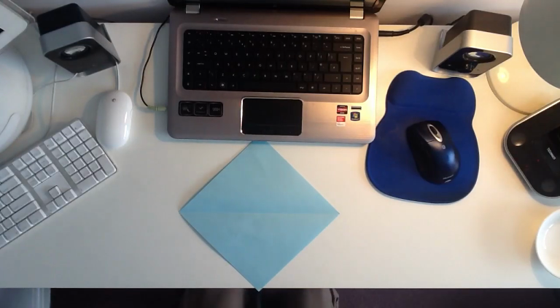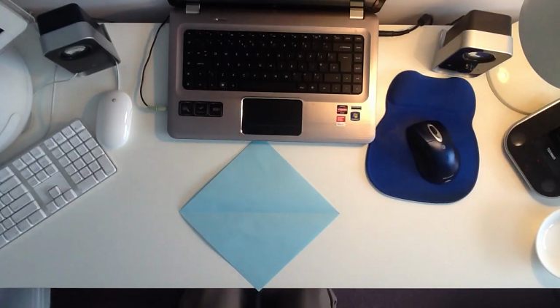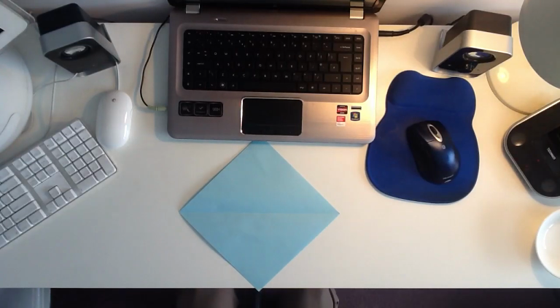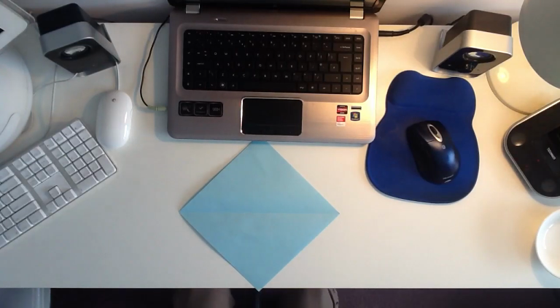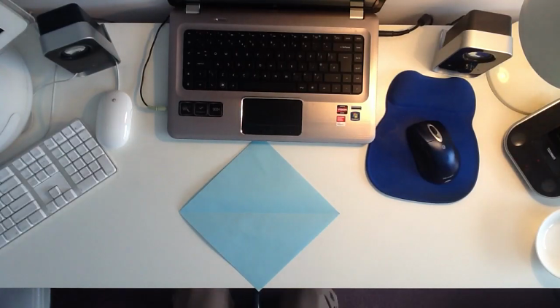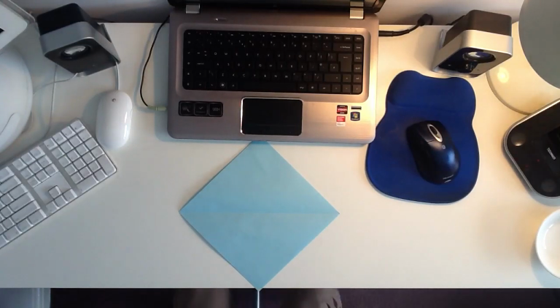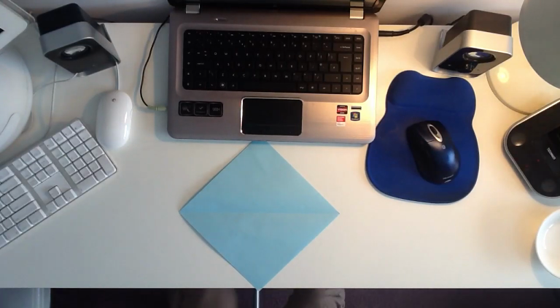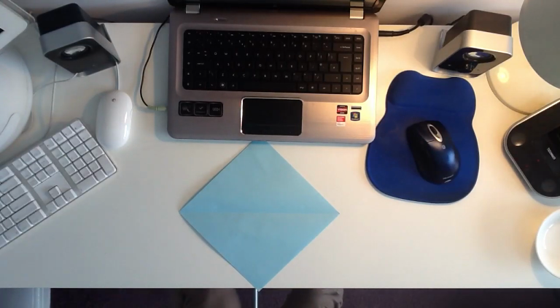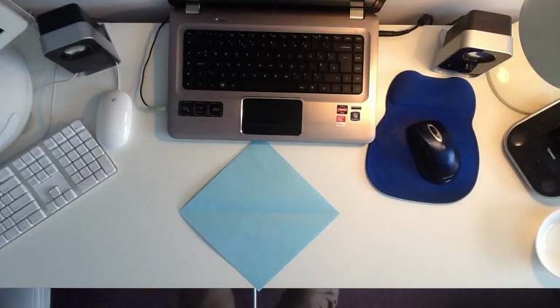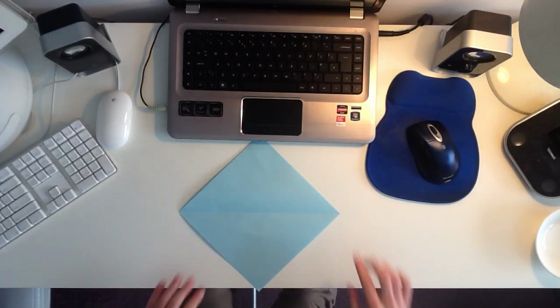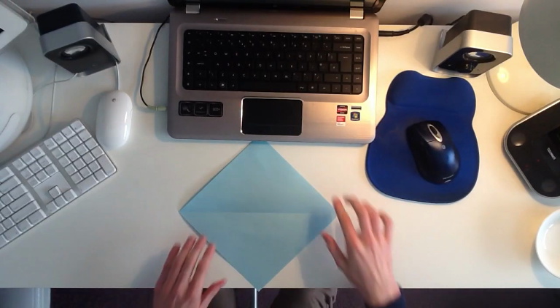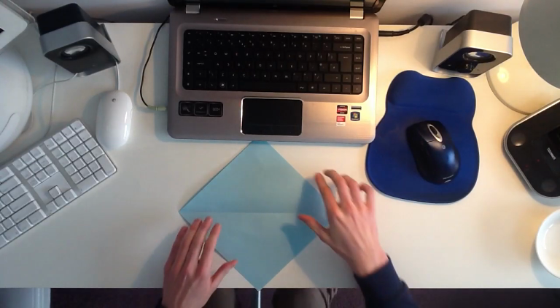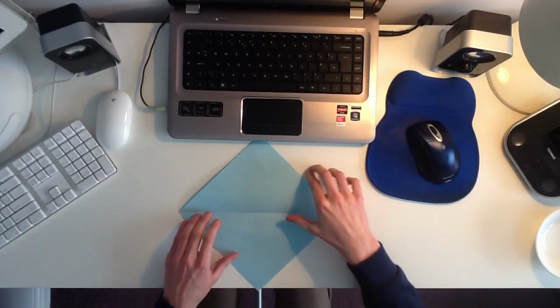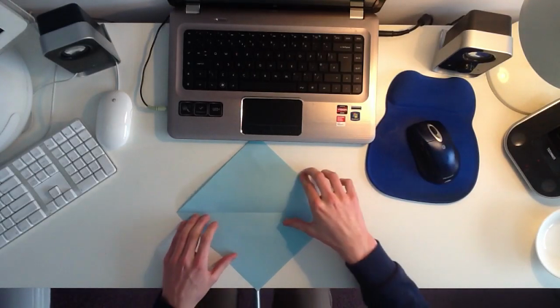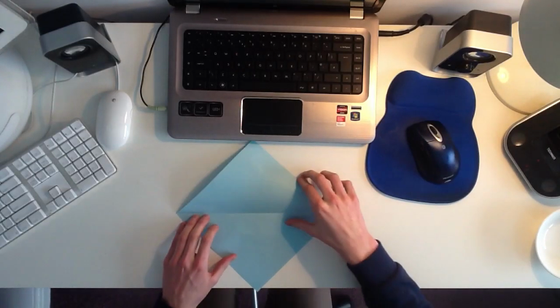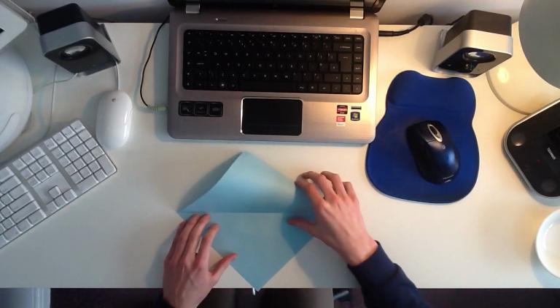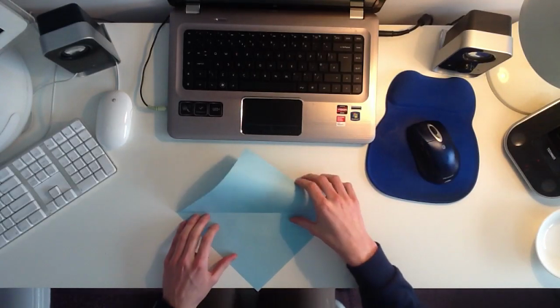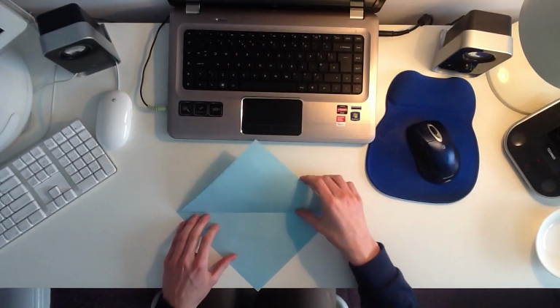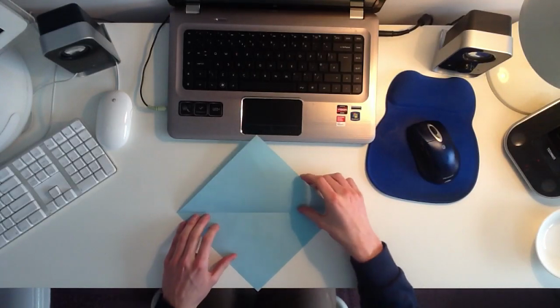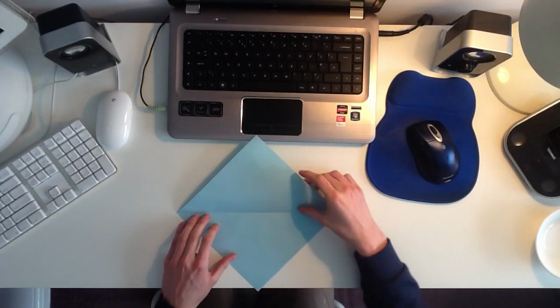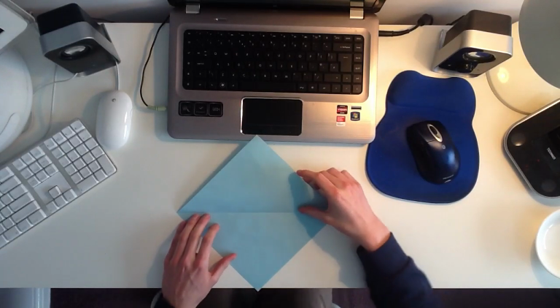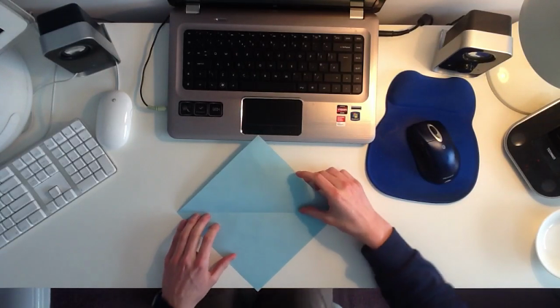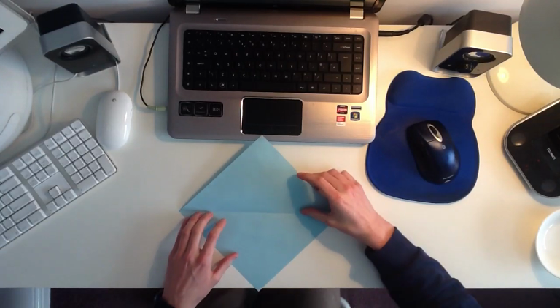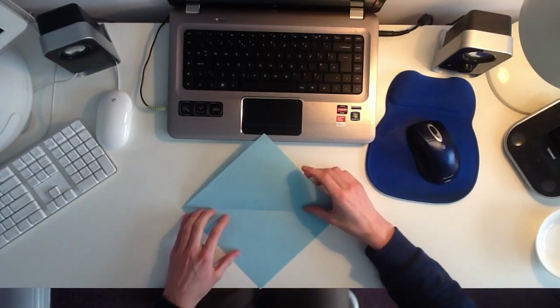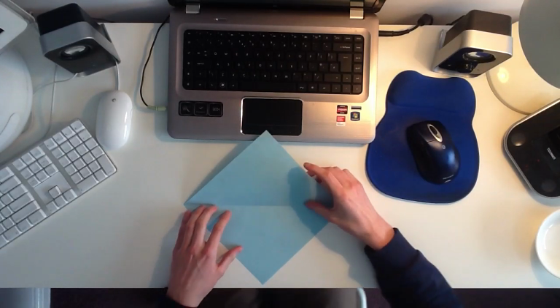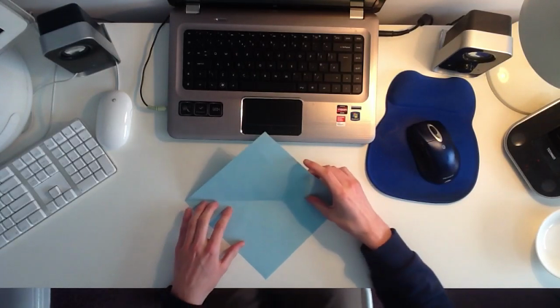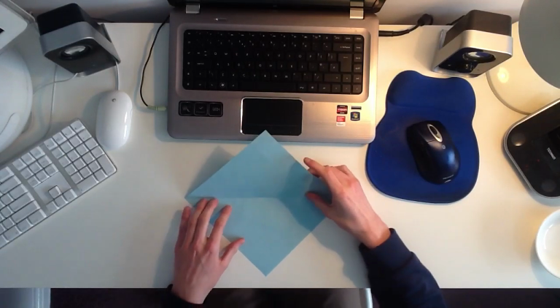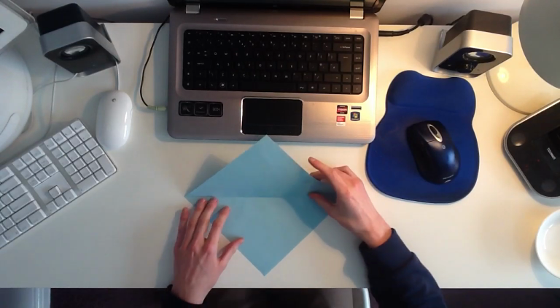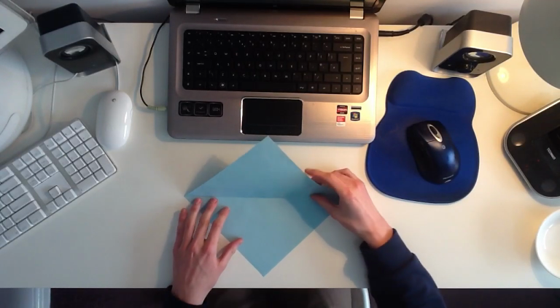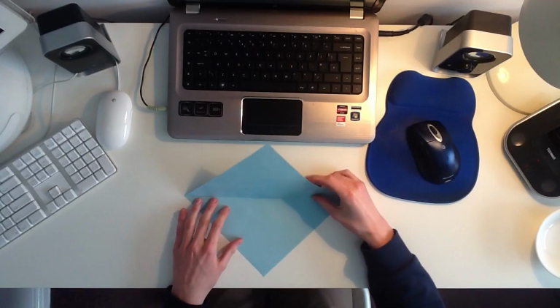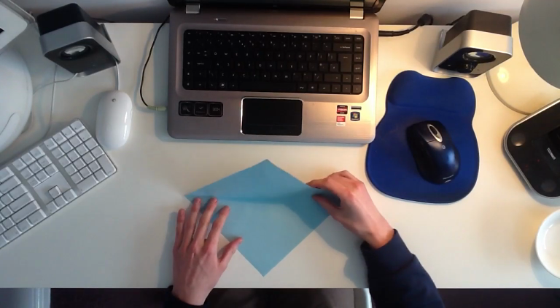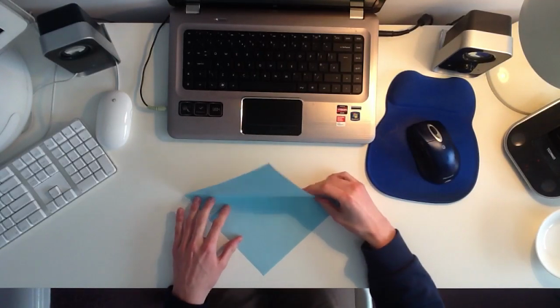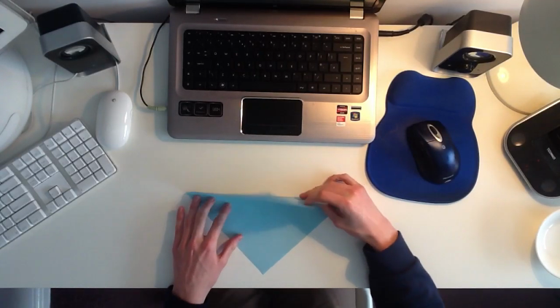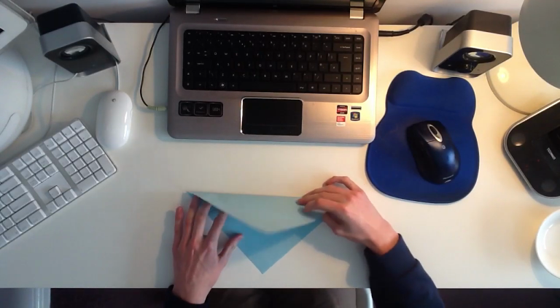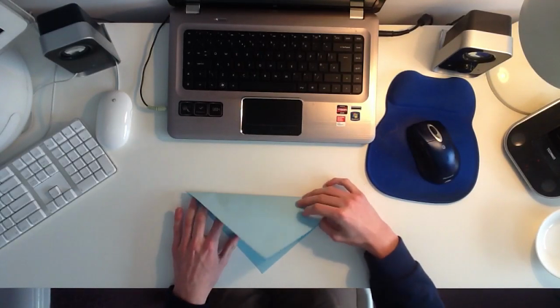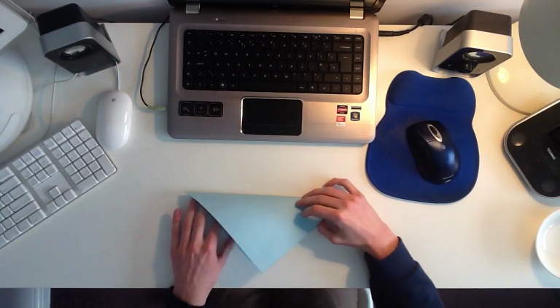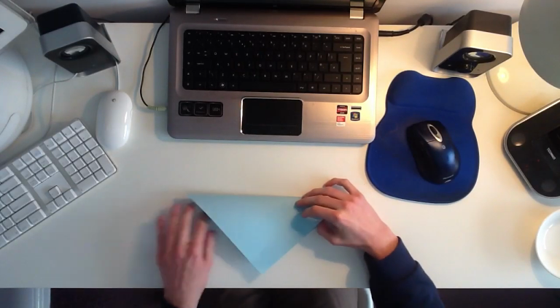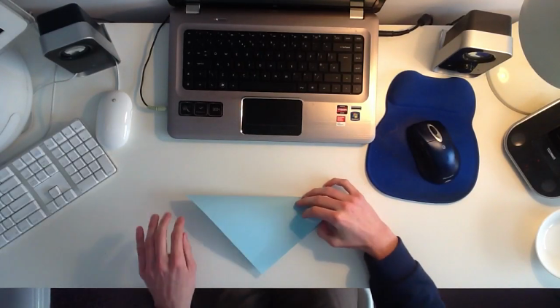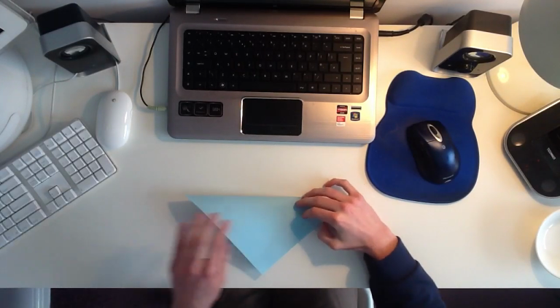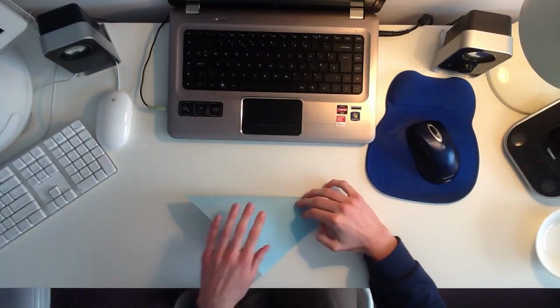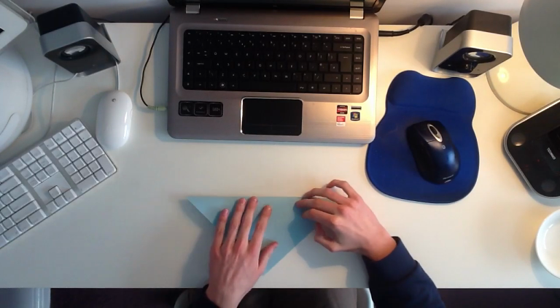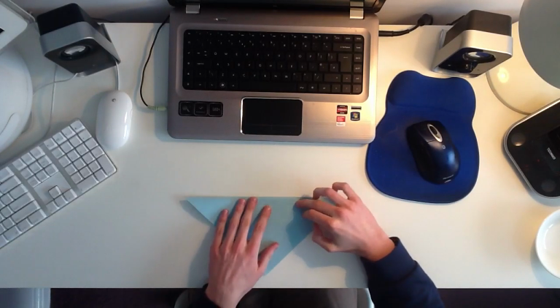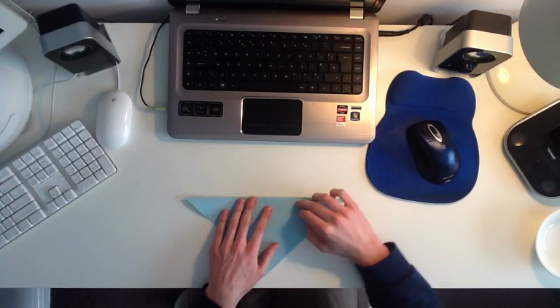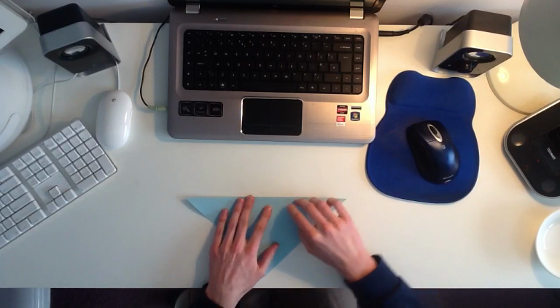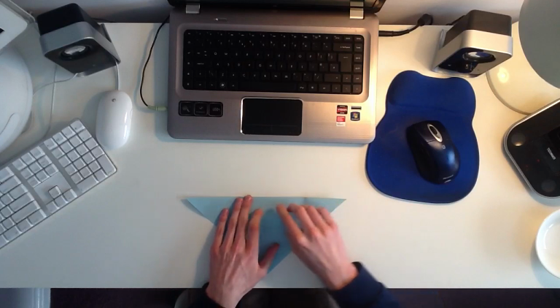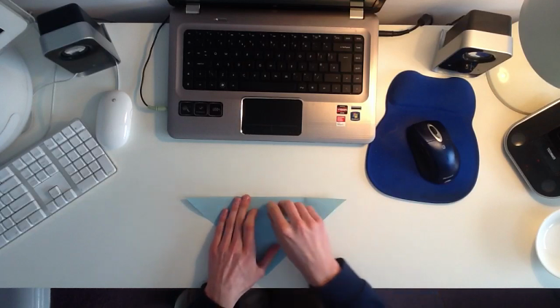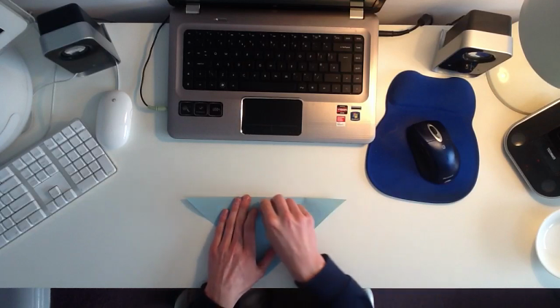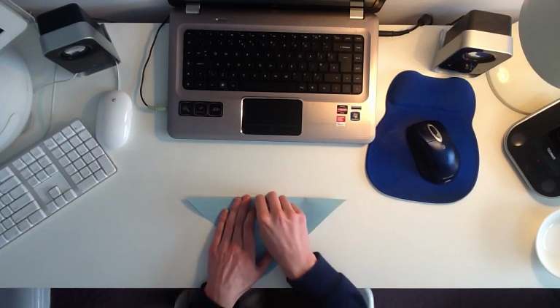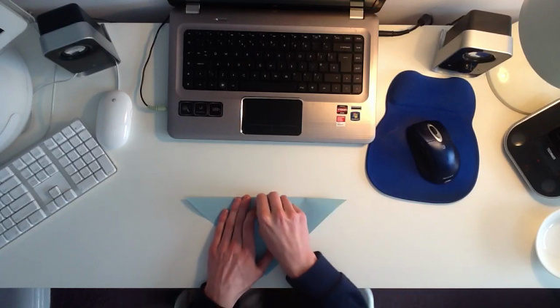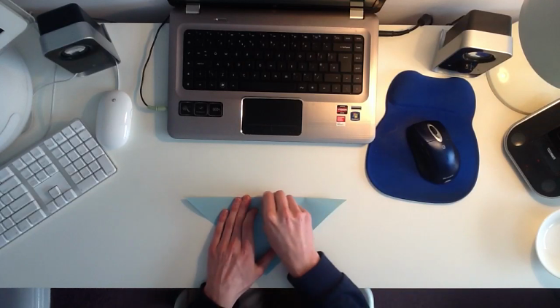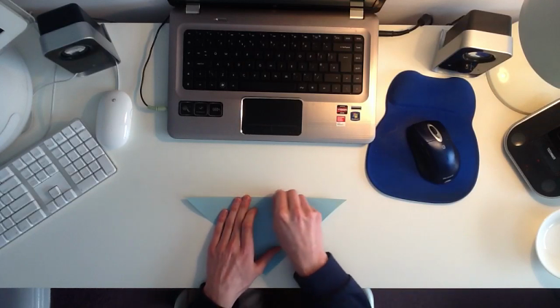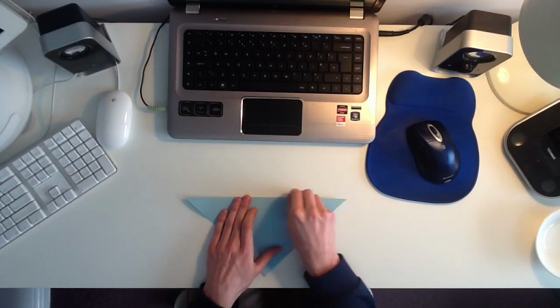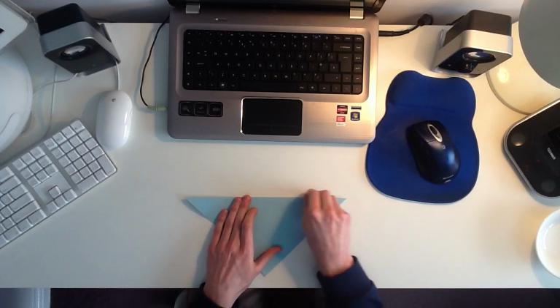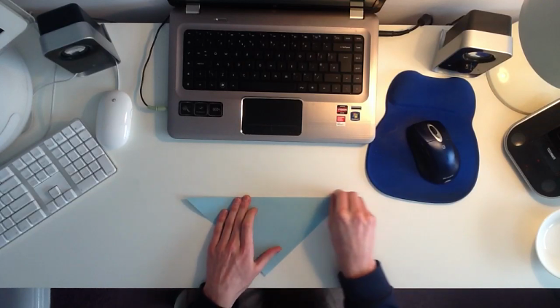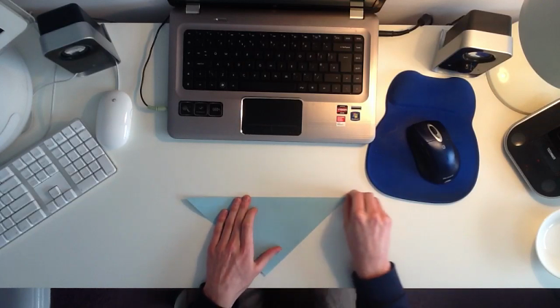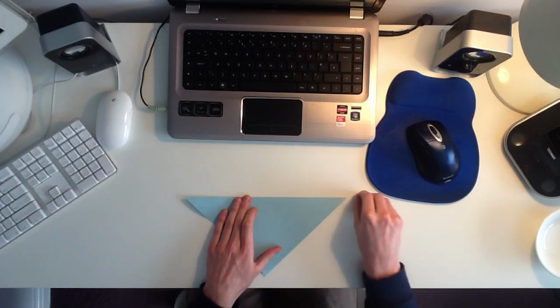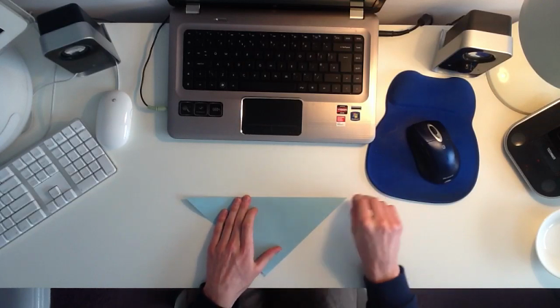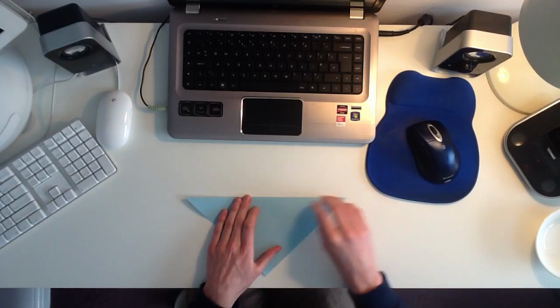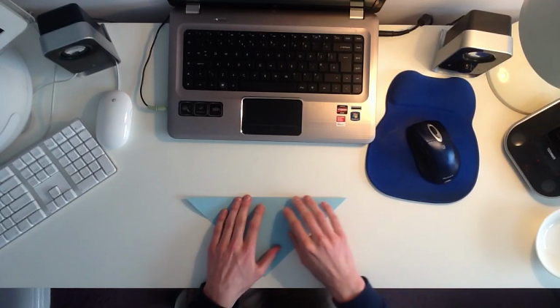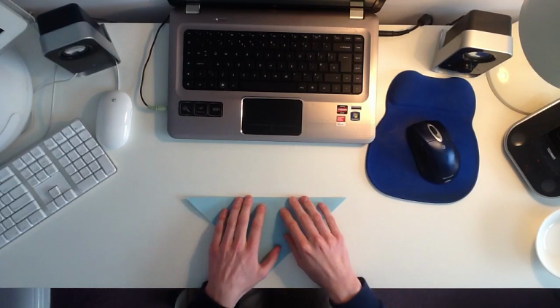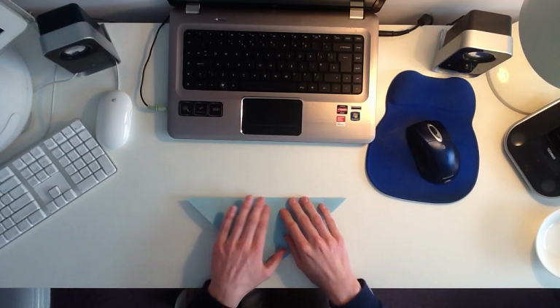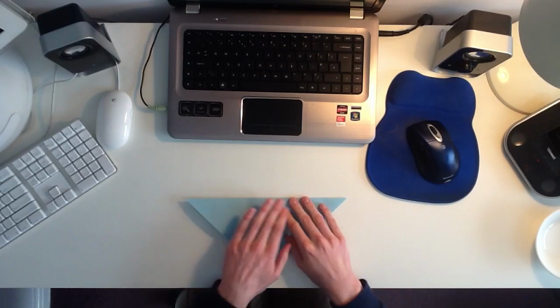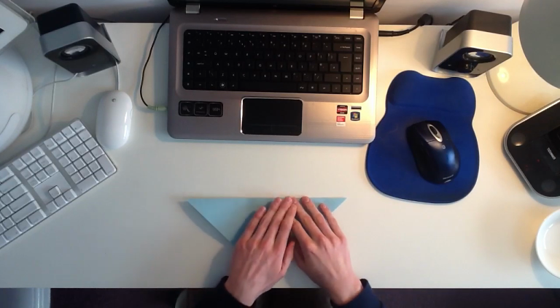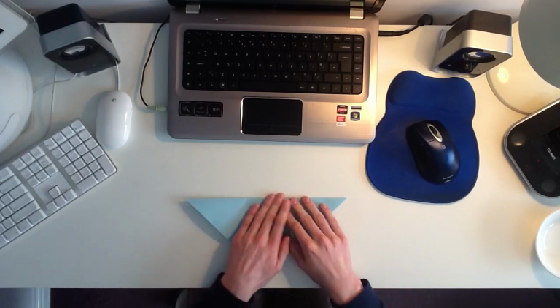So you want to start with a square piece of paper, and the first thing you want to do is fold it in half diagonally down the centre like this.